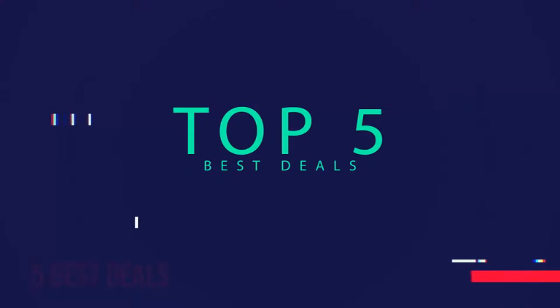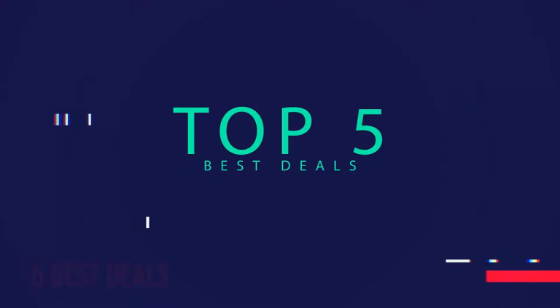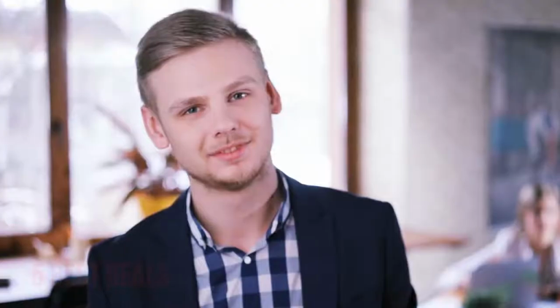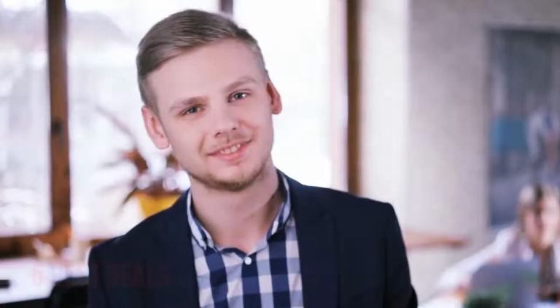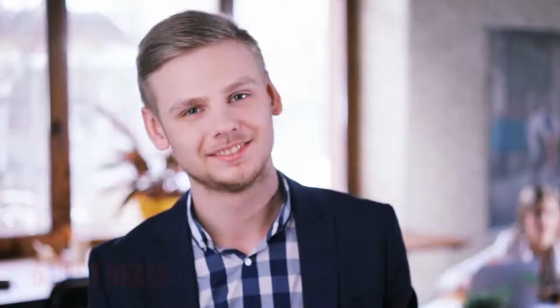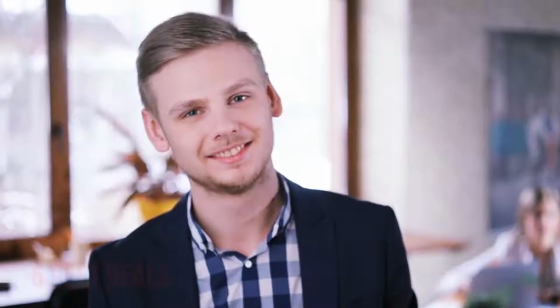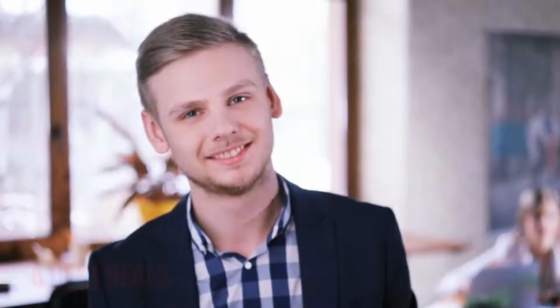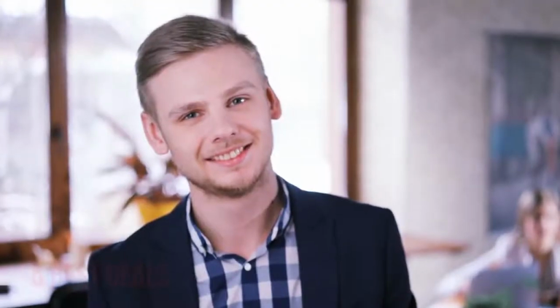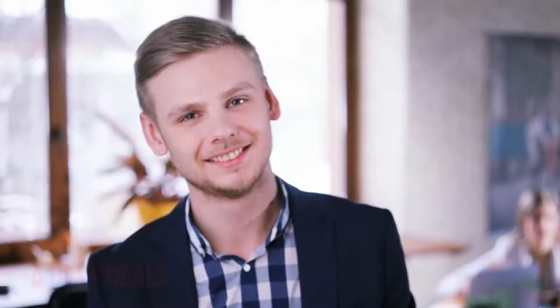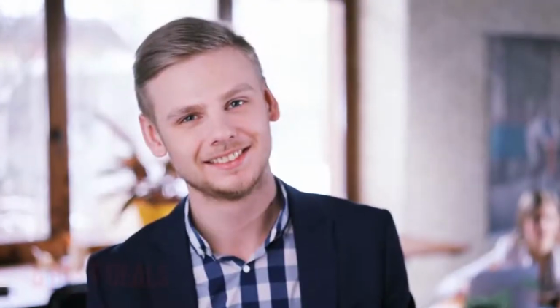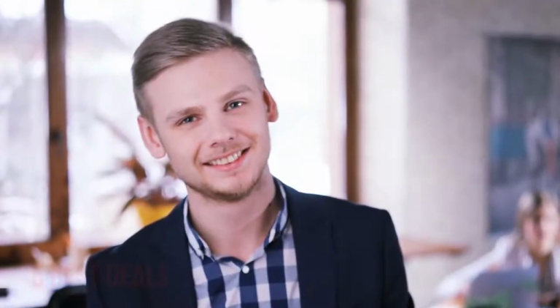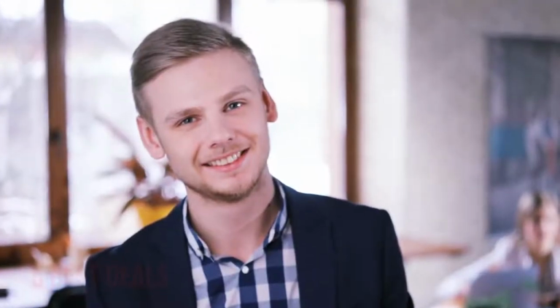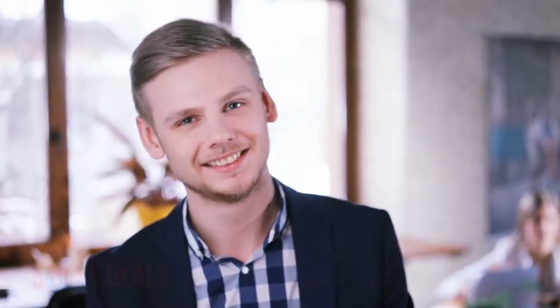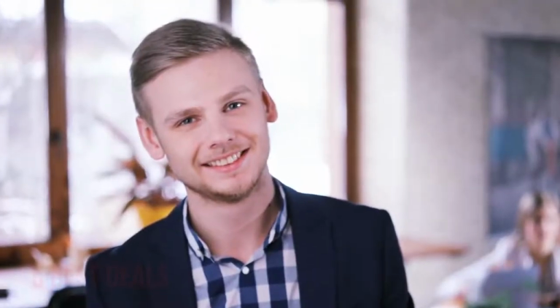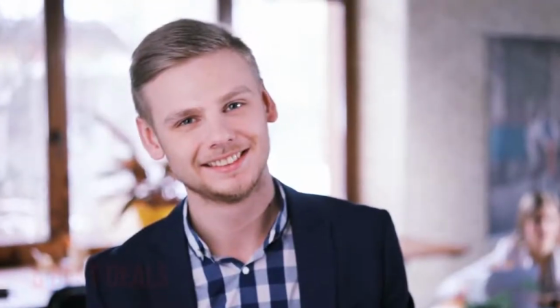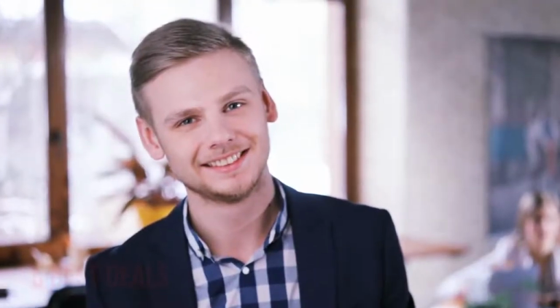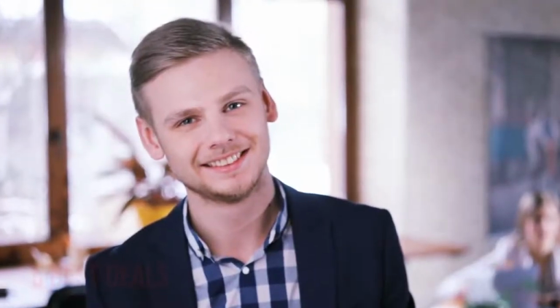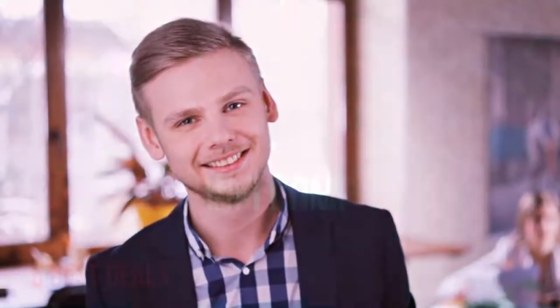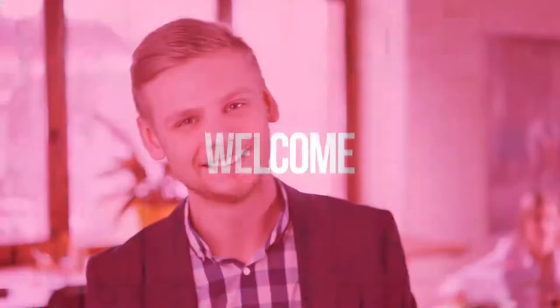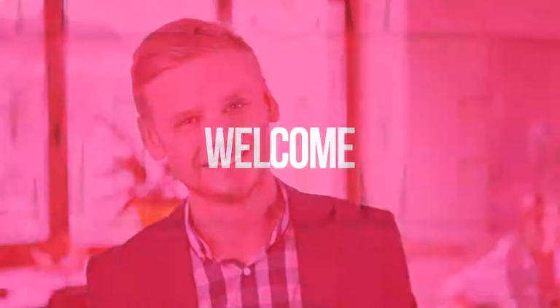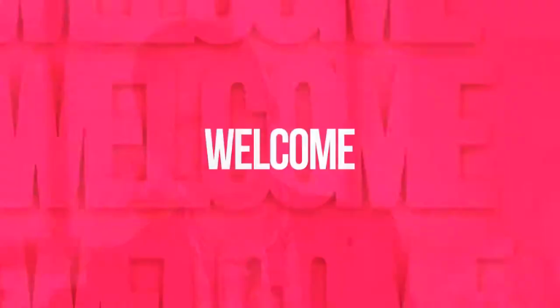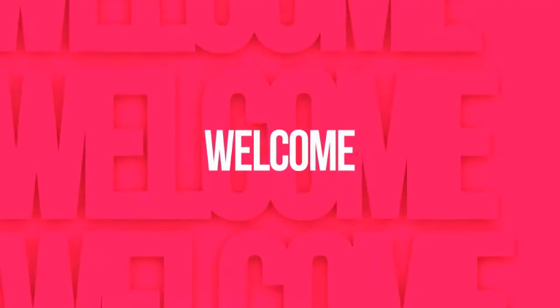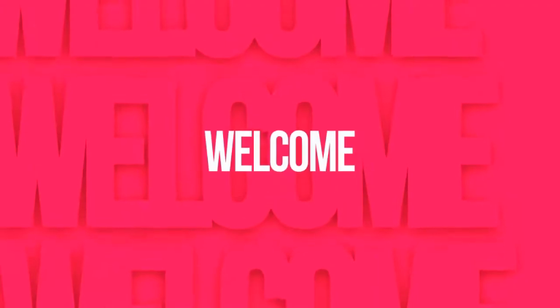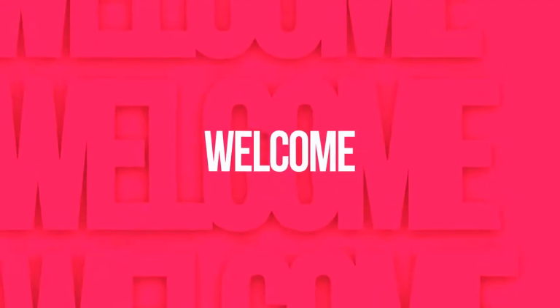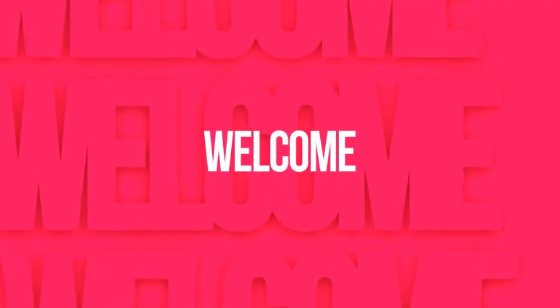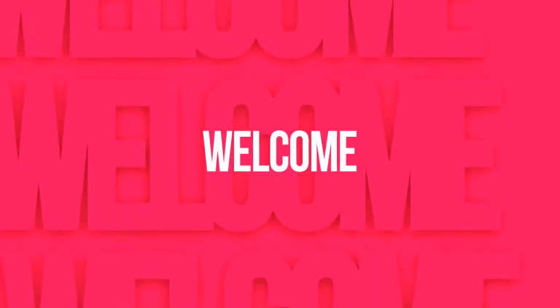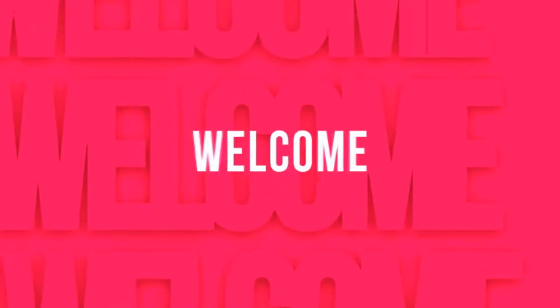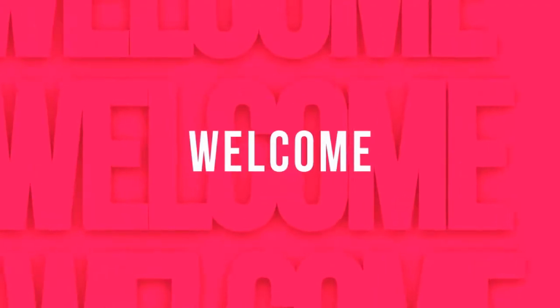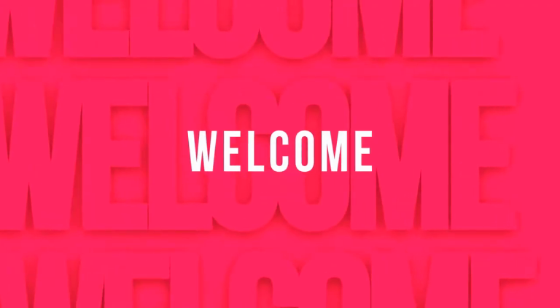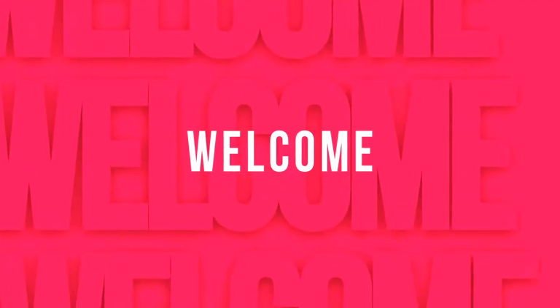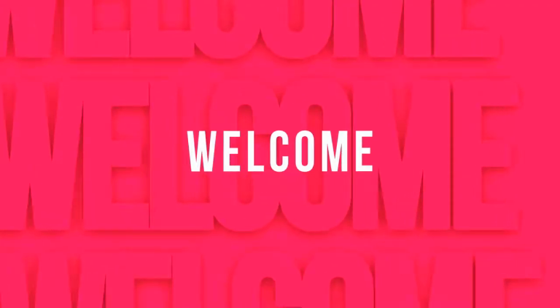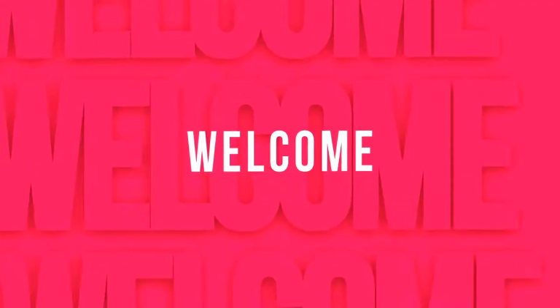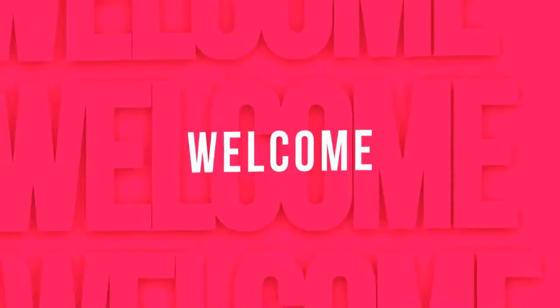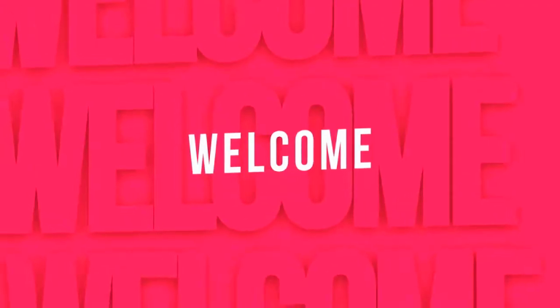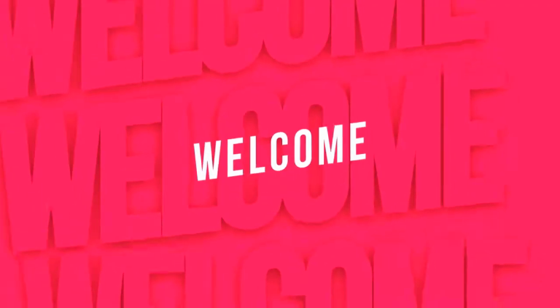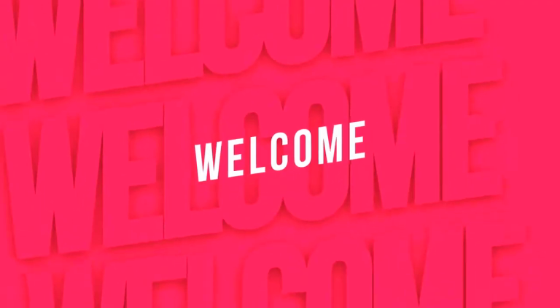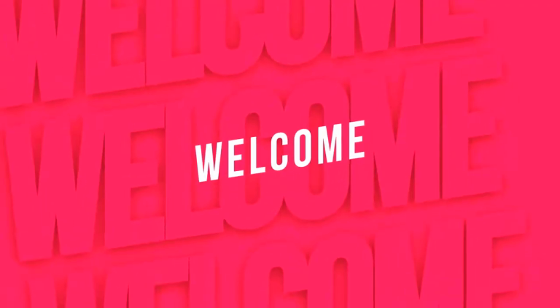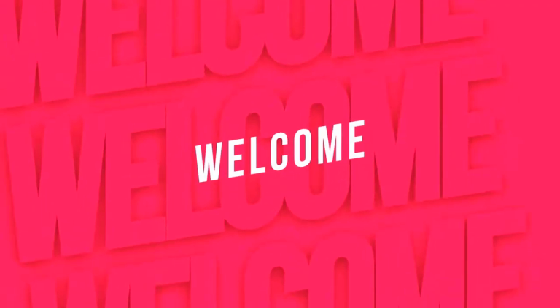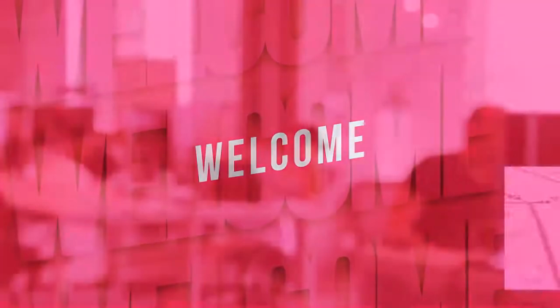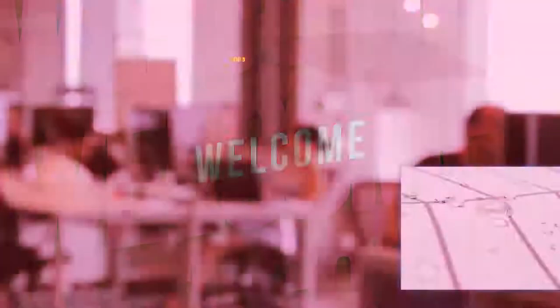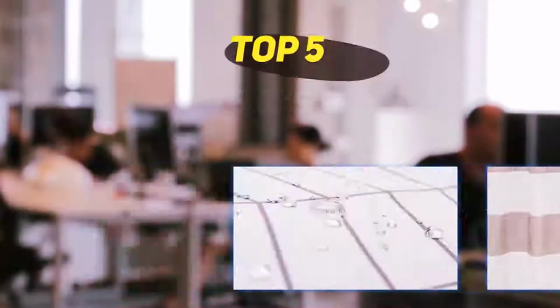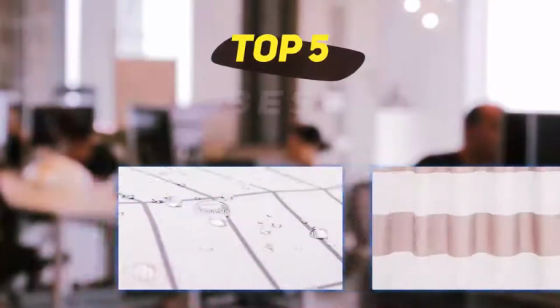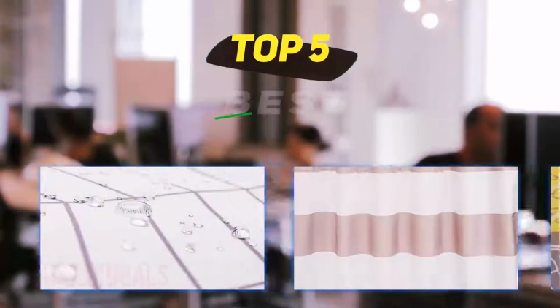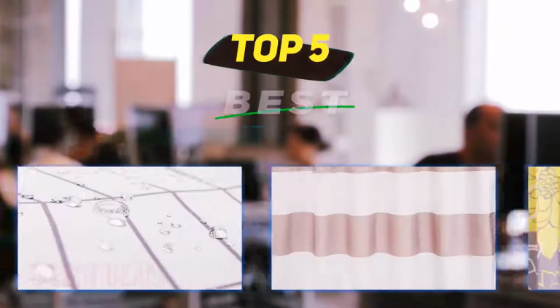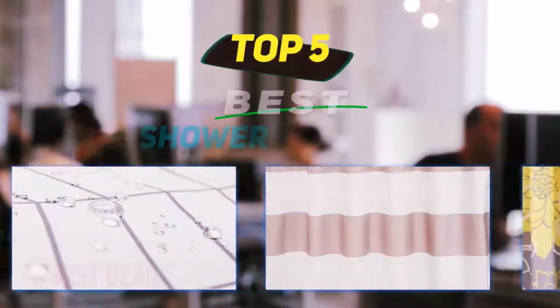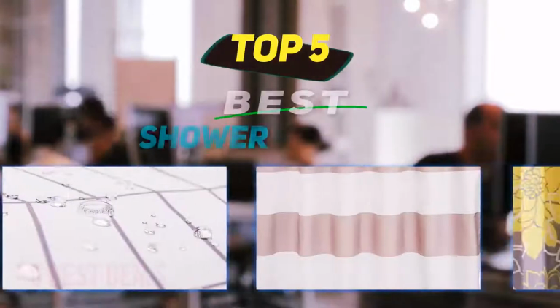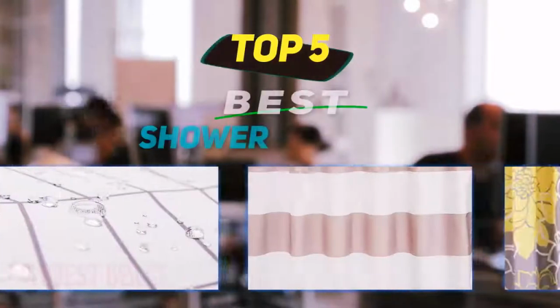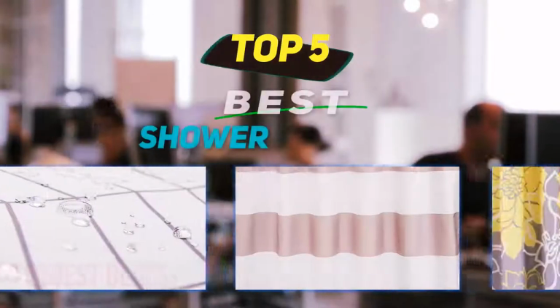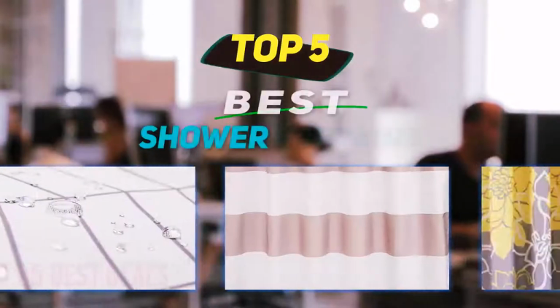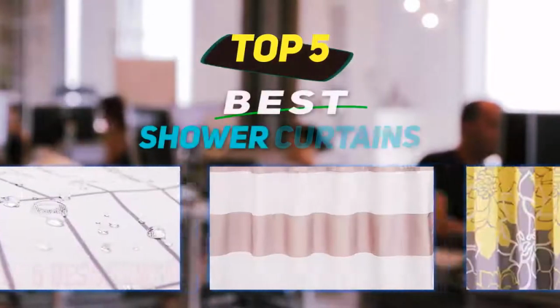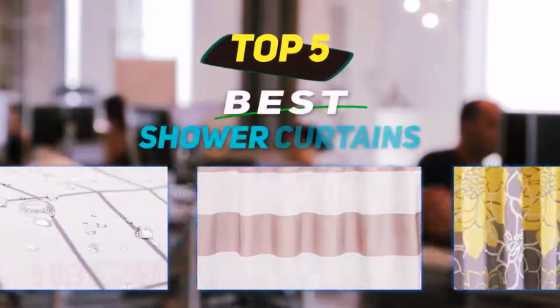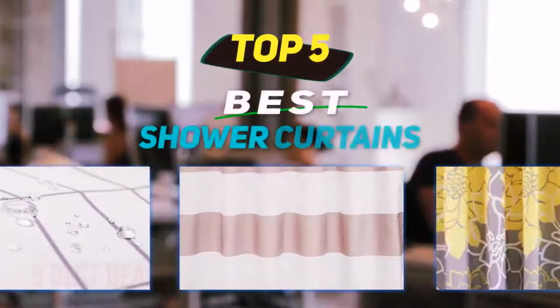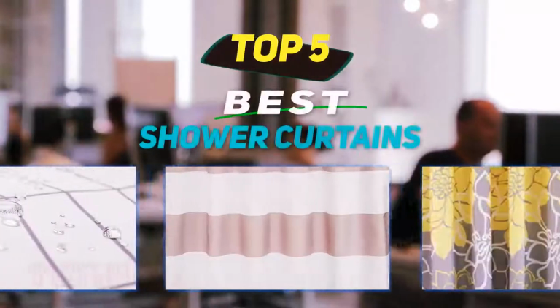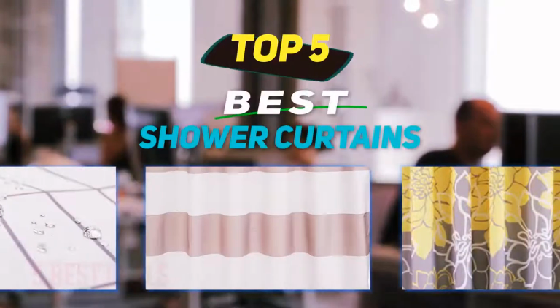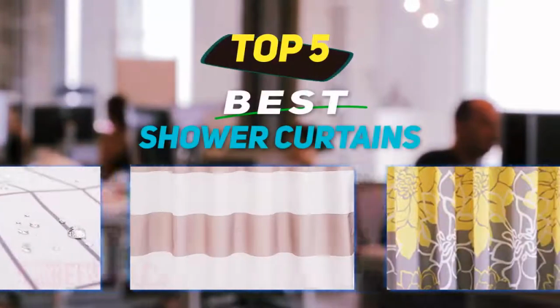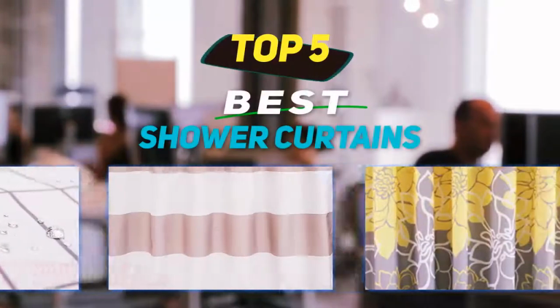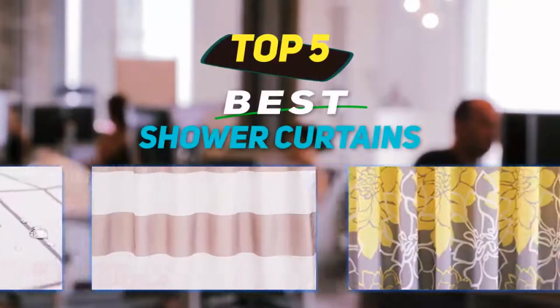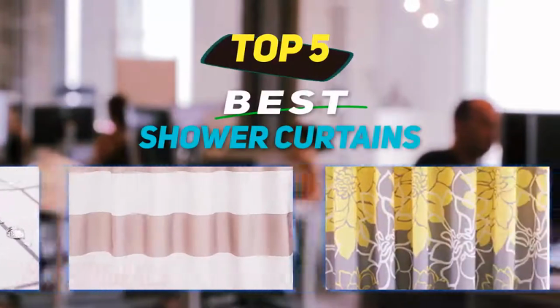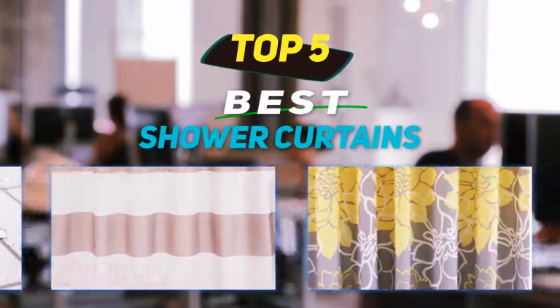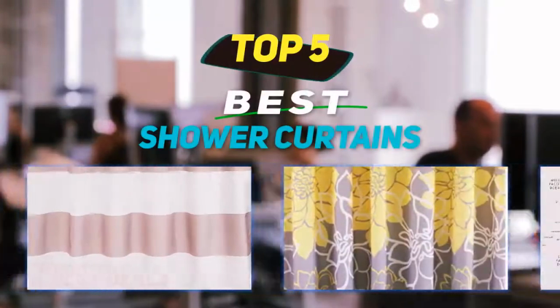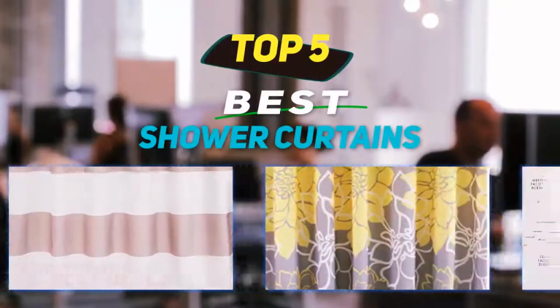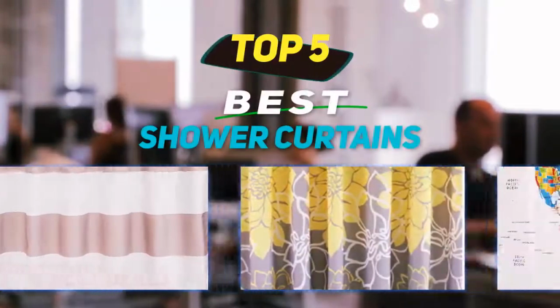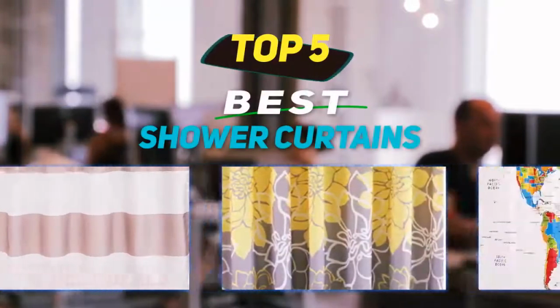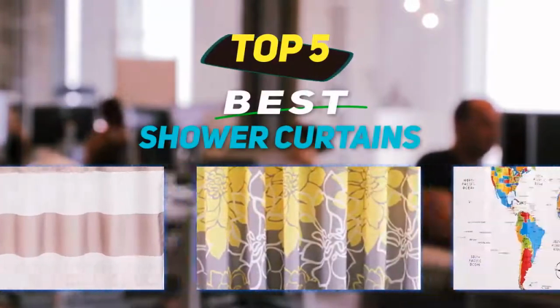Hey guys, welcome back to my channel. In this video I'm gonna talk about the top five best shower curtains.